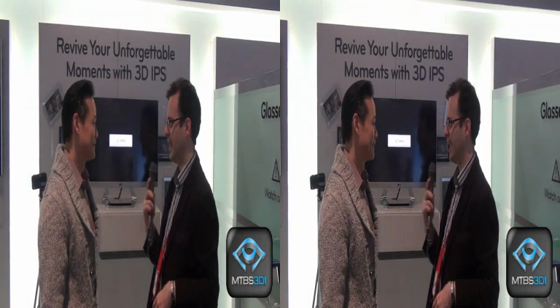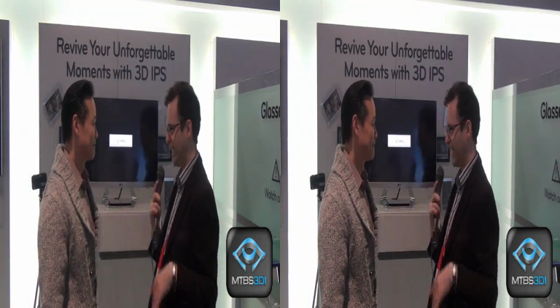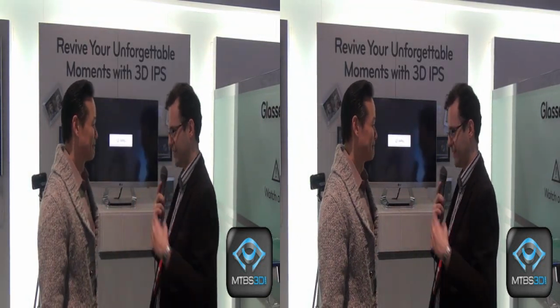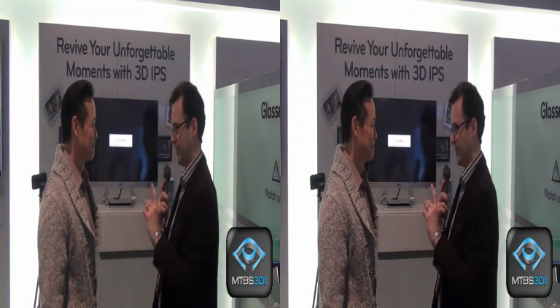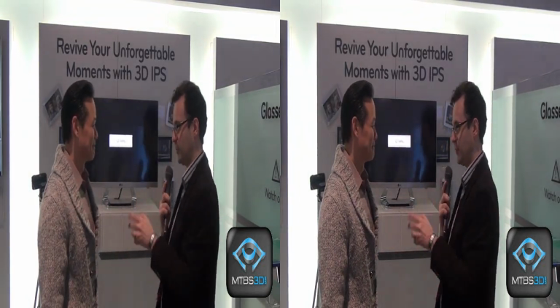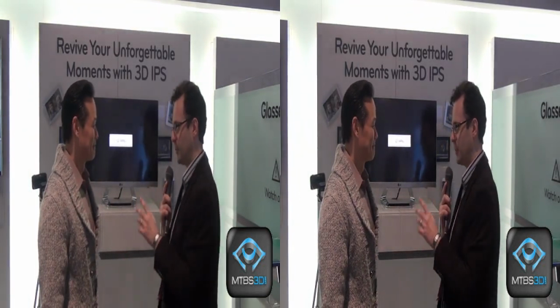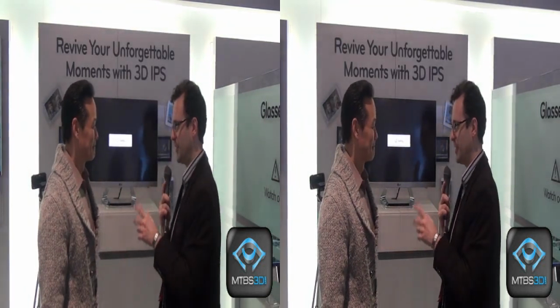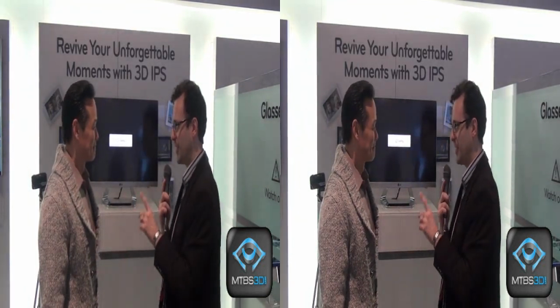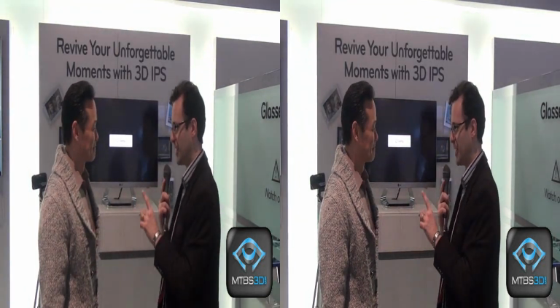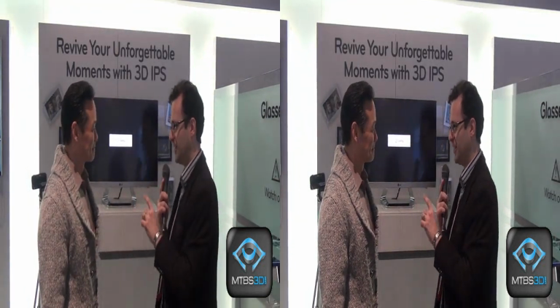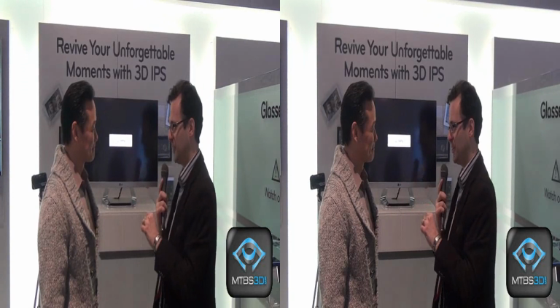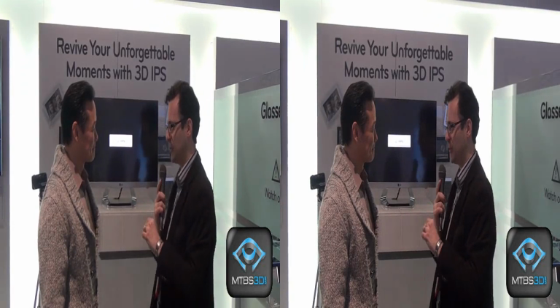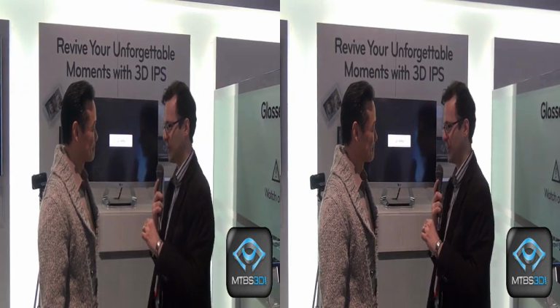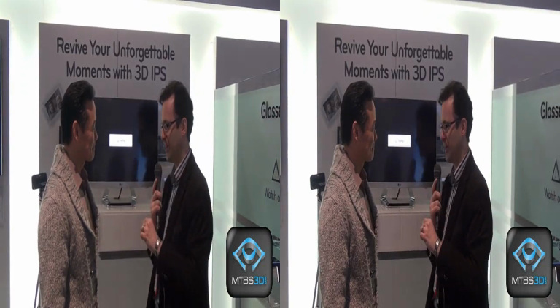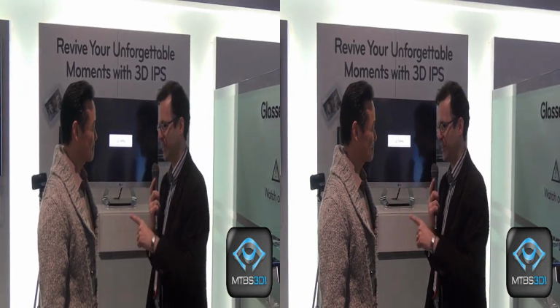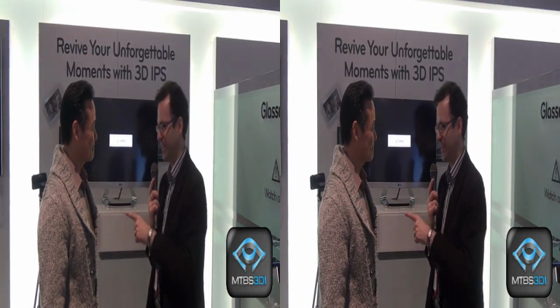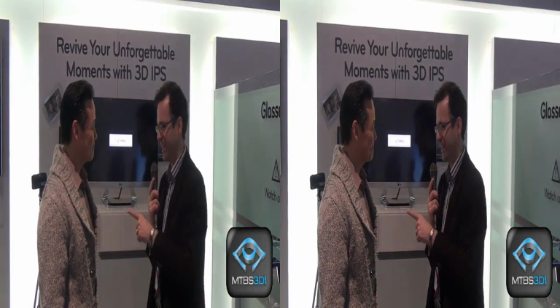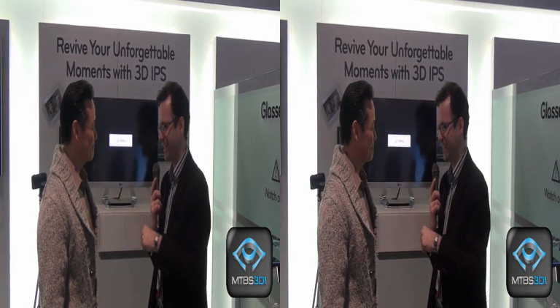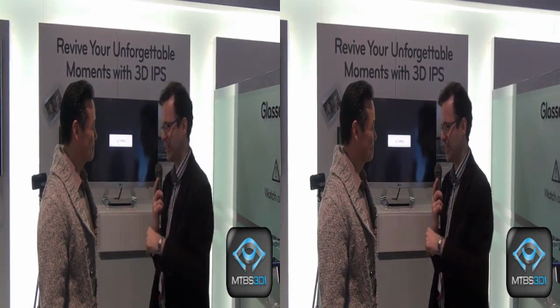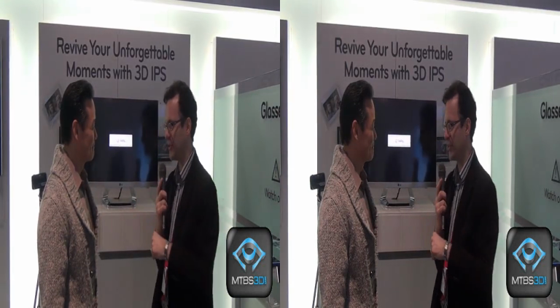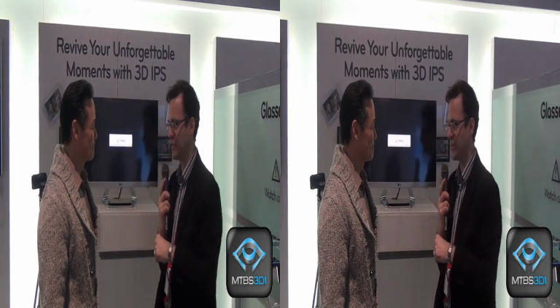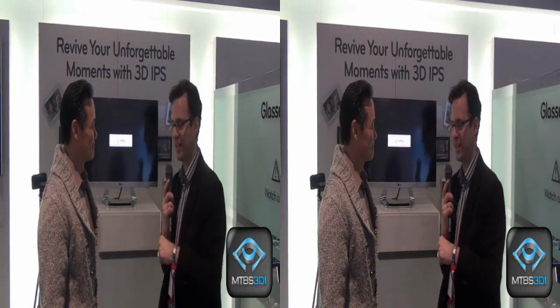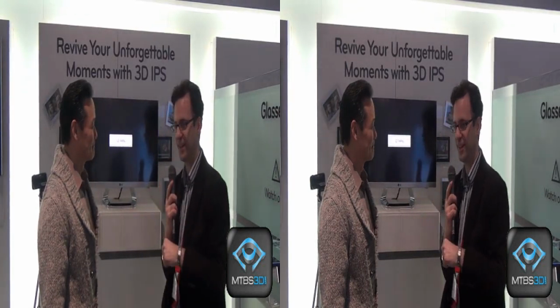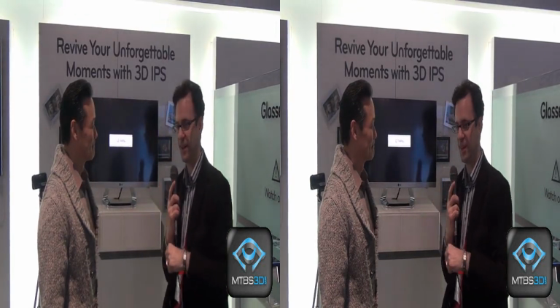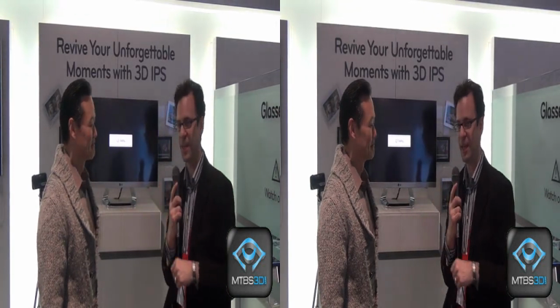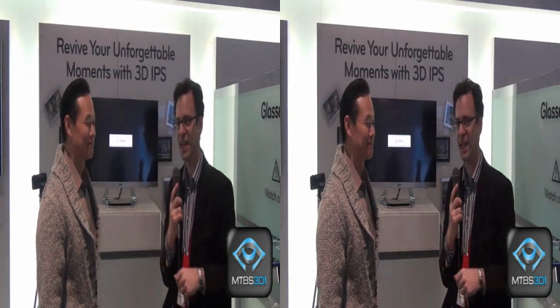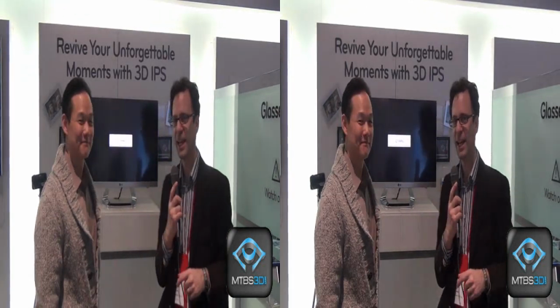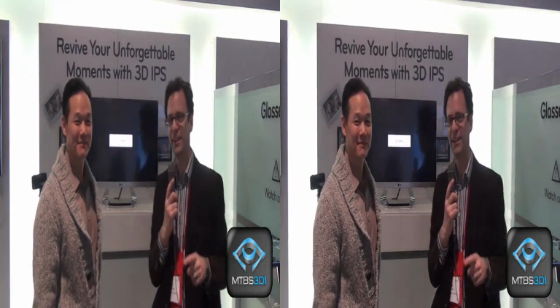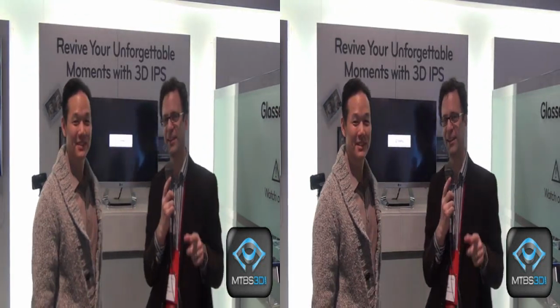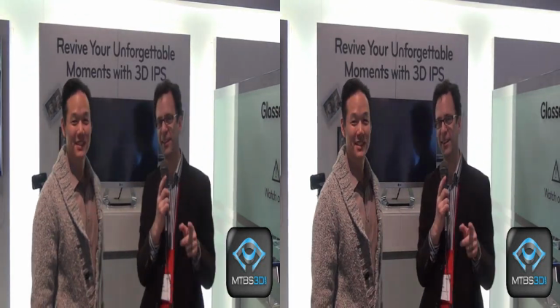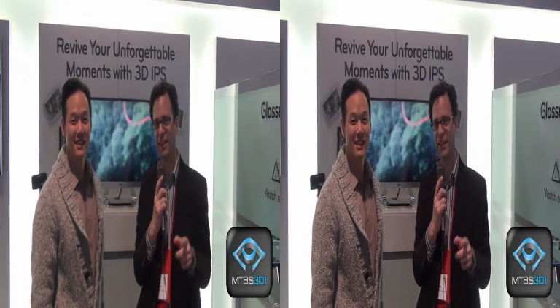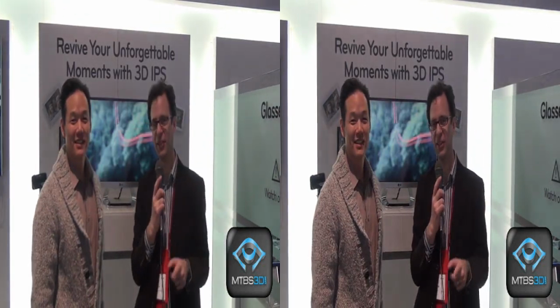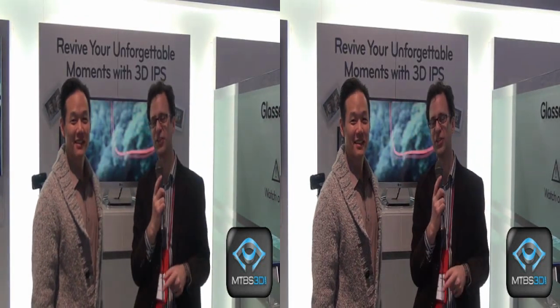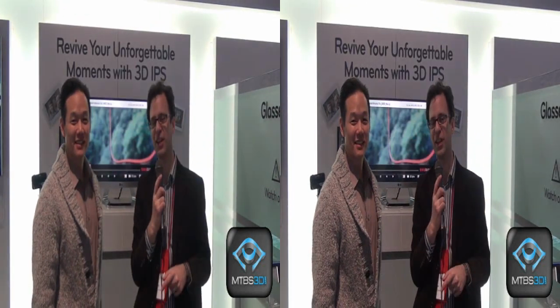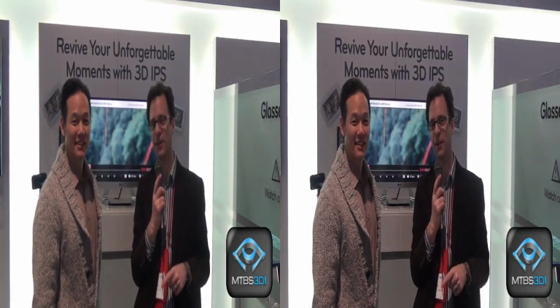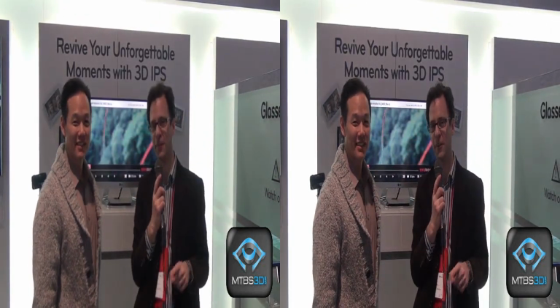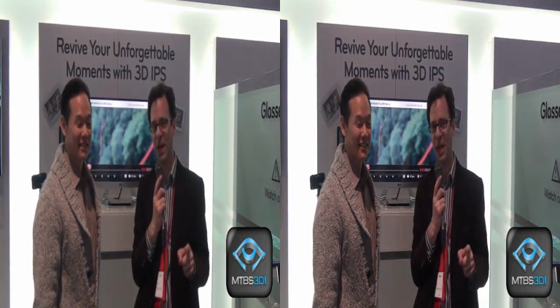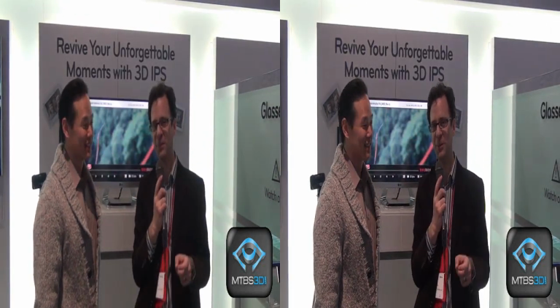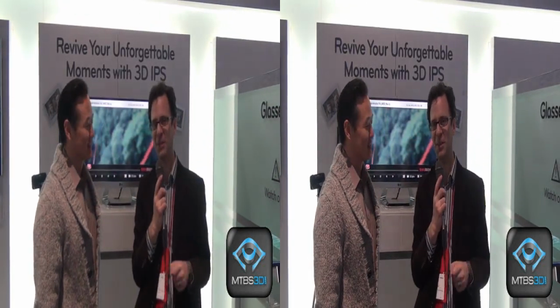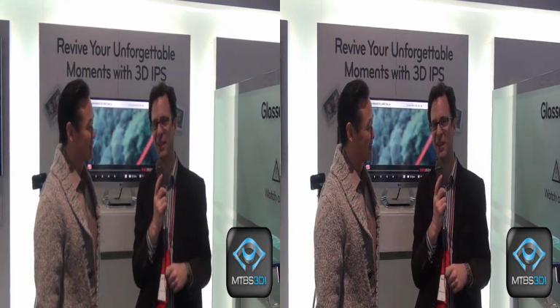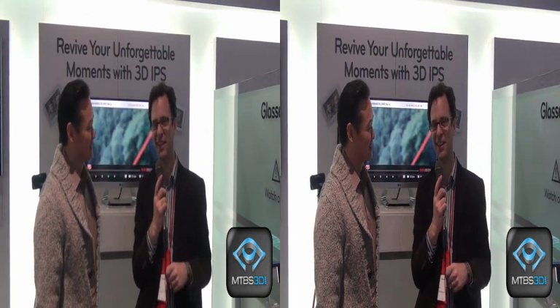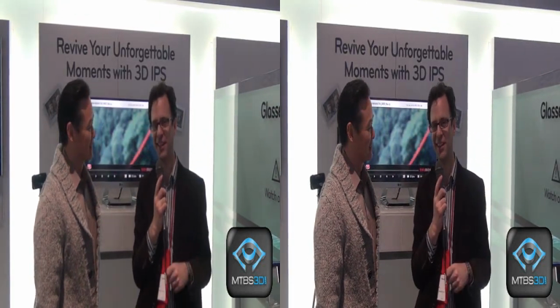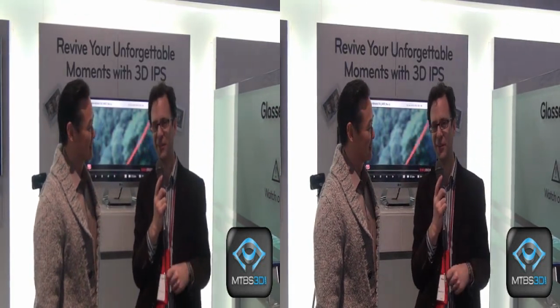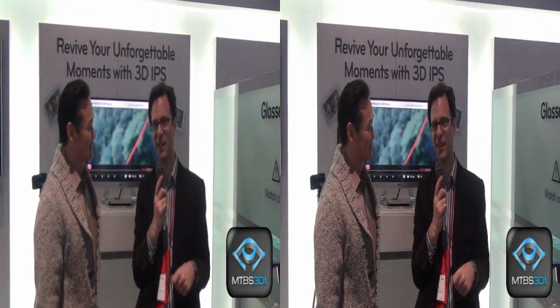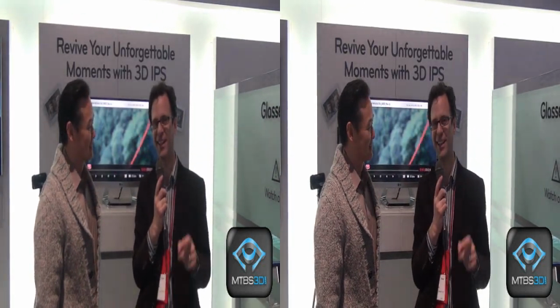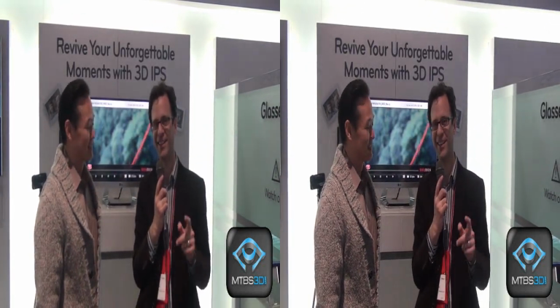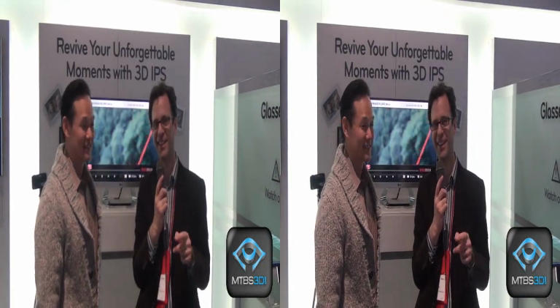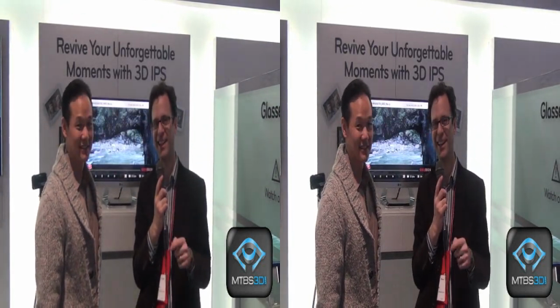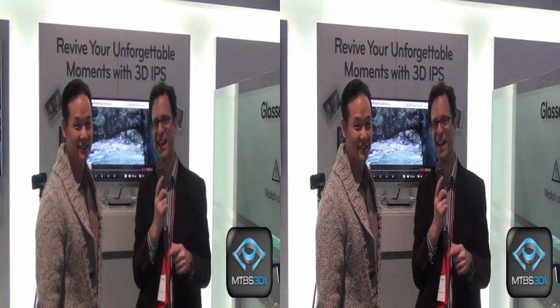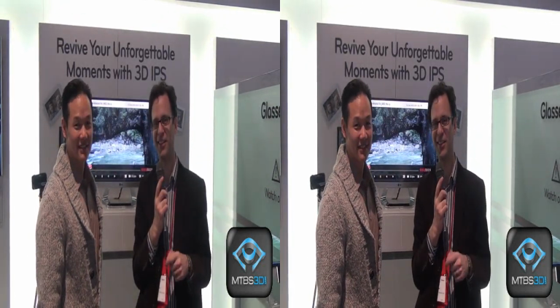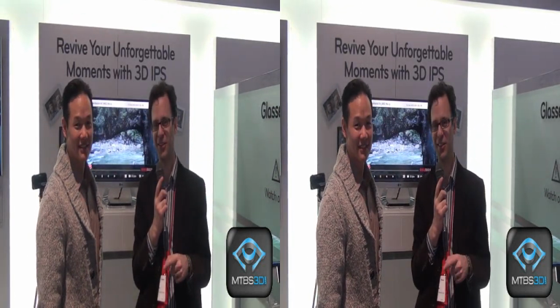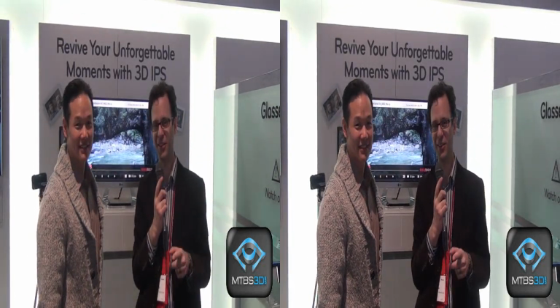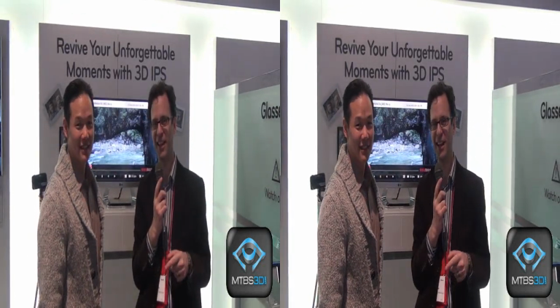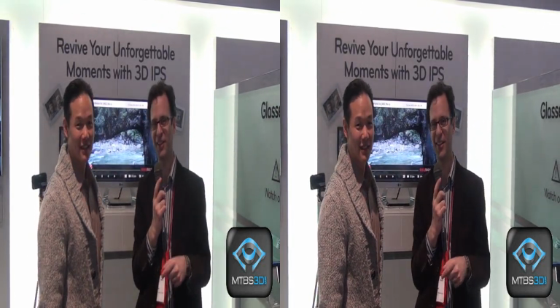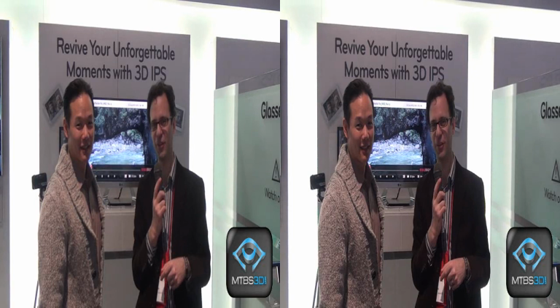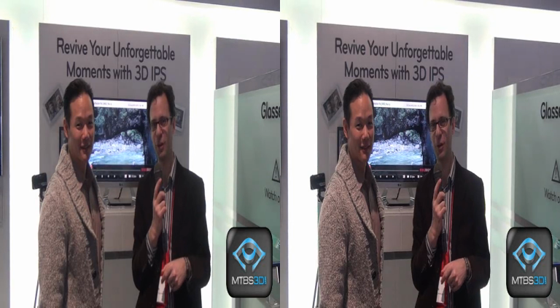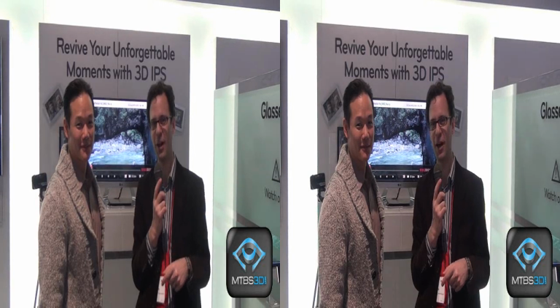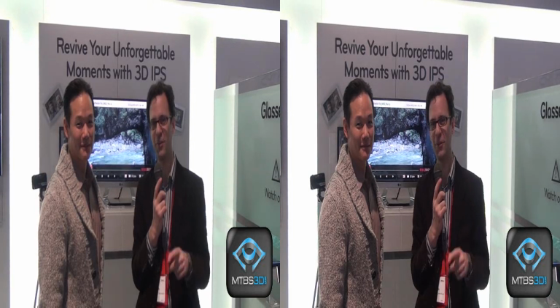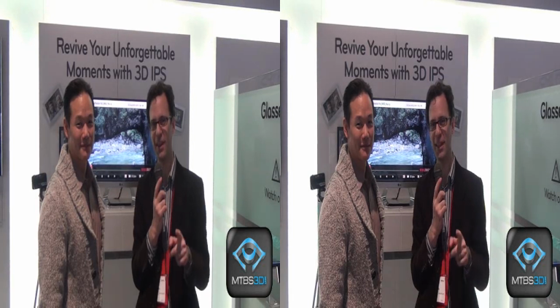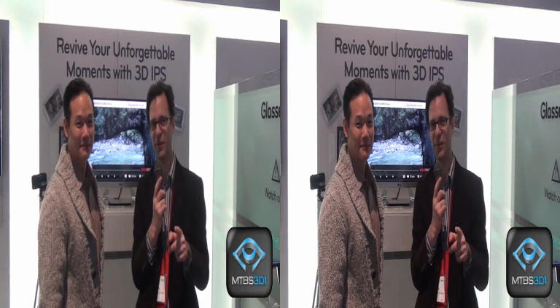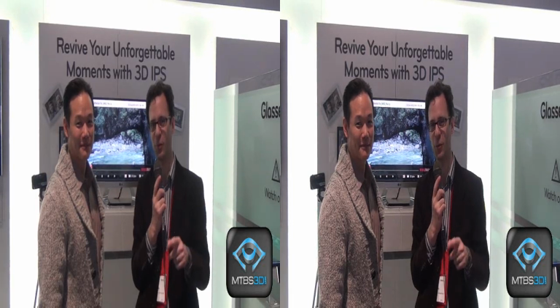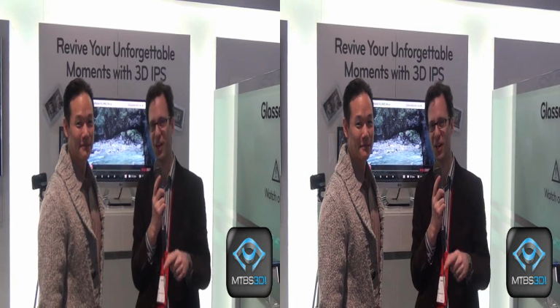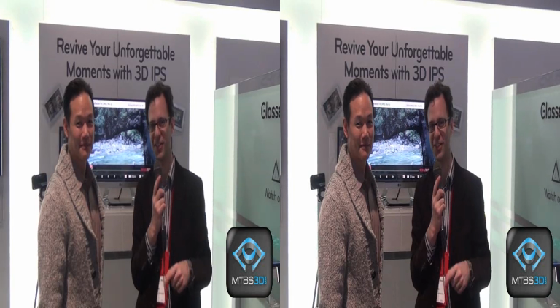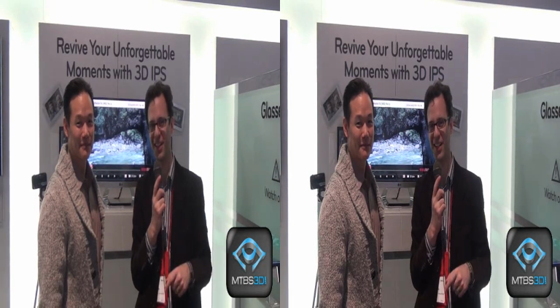Excellent. So we'll be talking some more here at the LG exhibit. This is Neil Schneider for MTBS TV at CES 2012. Thanks for watching.